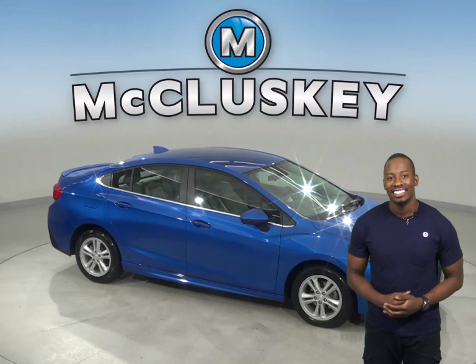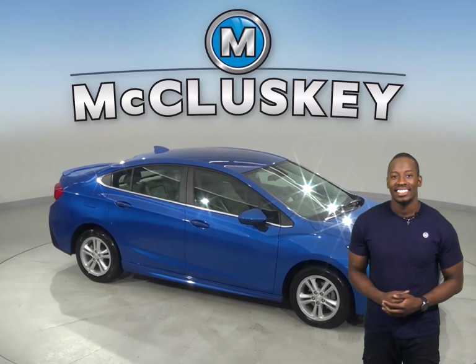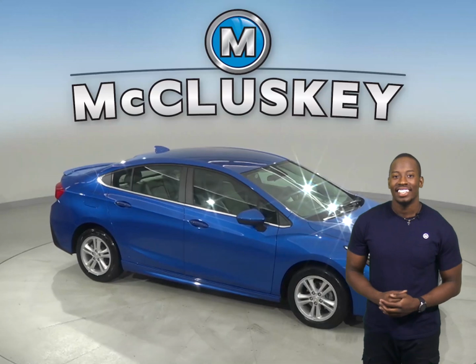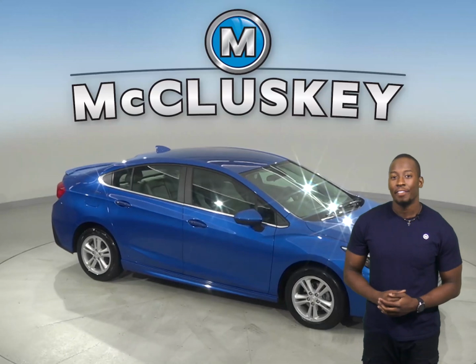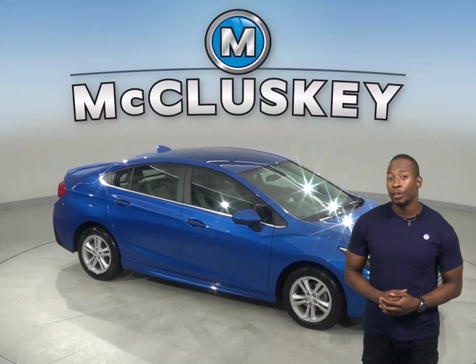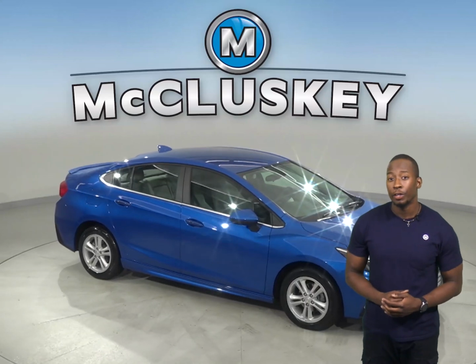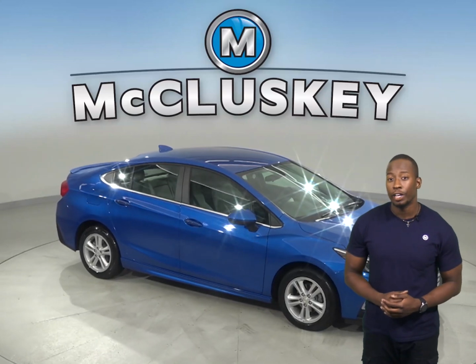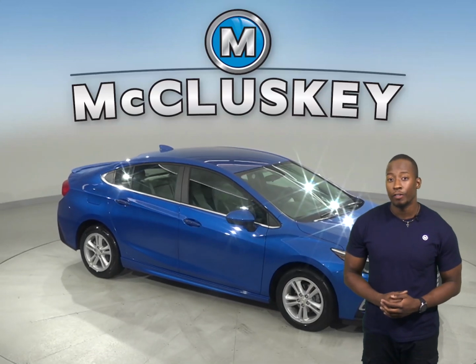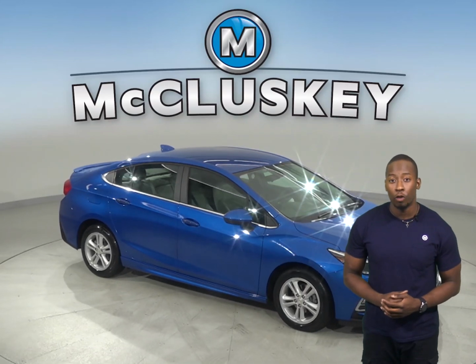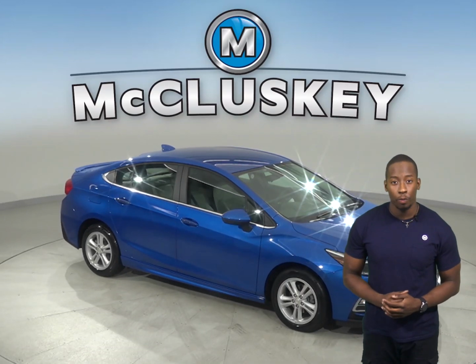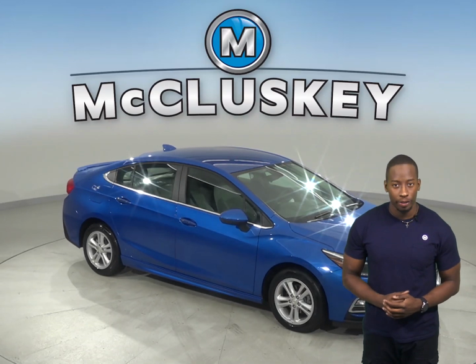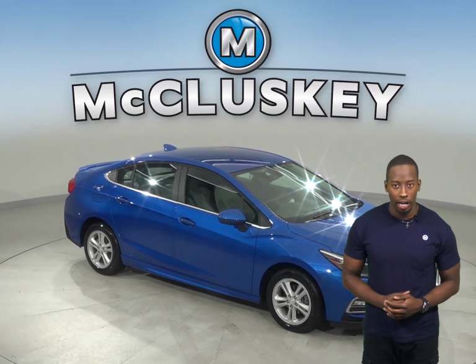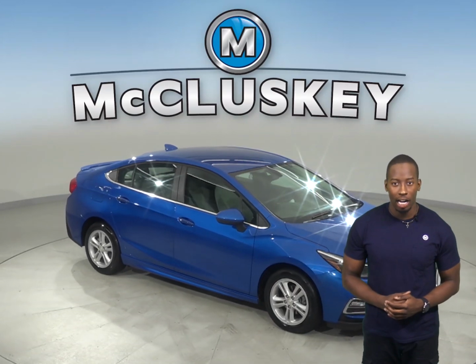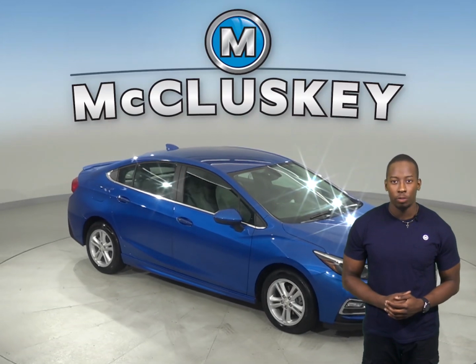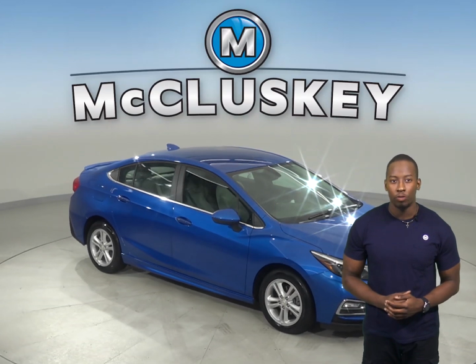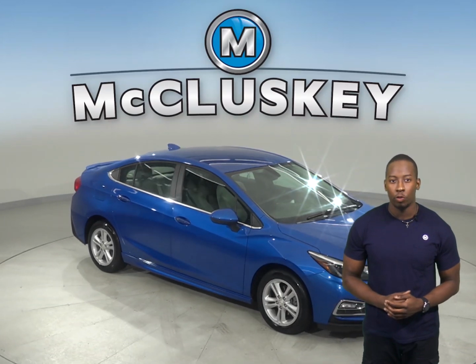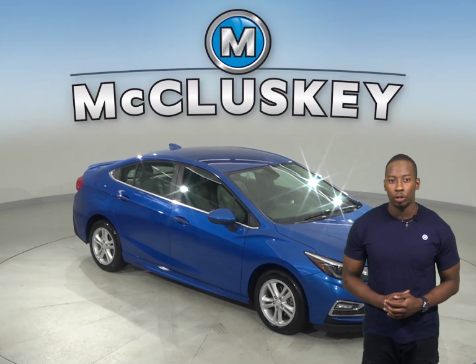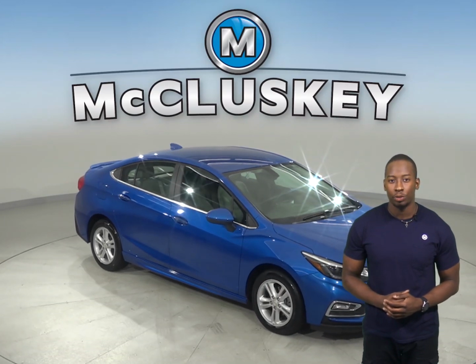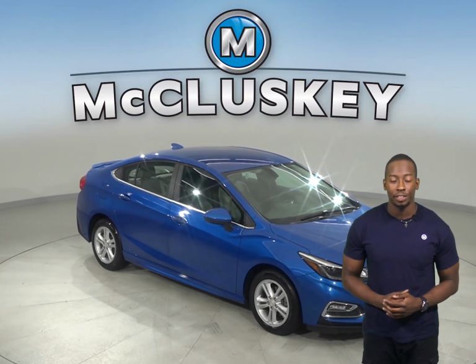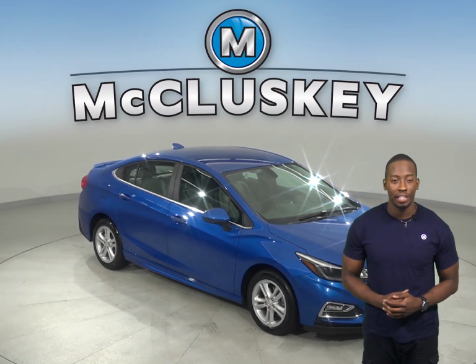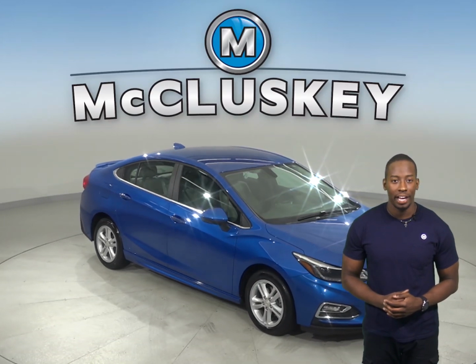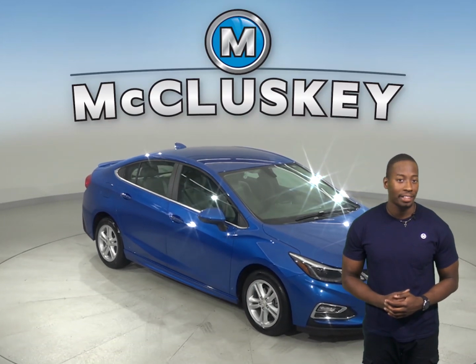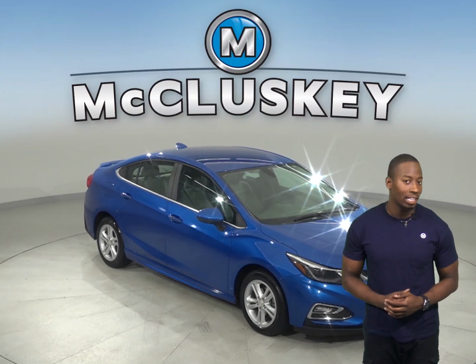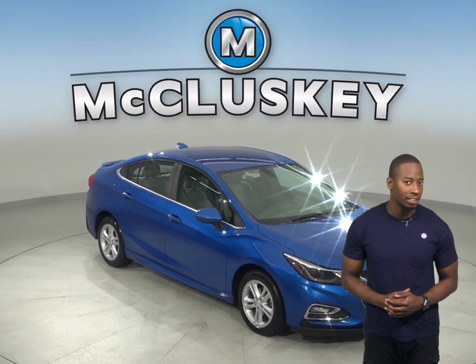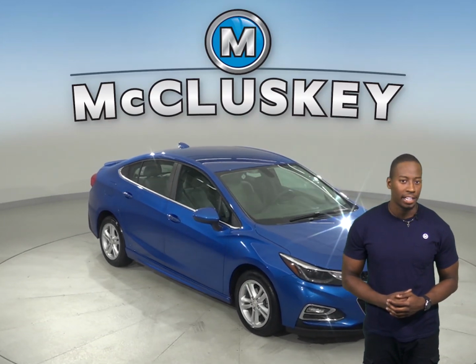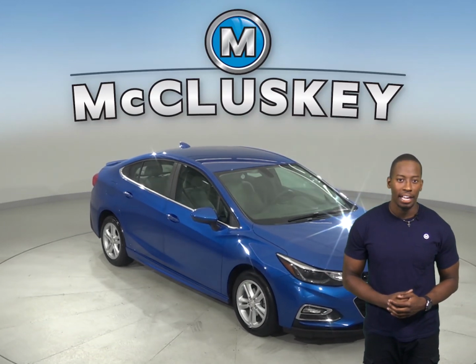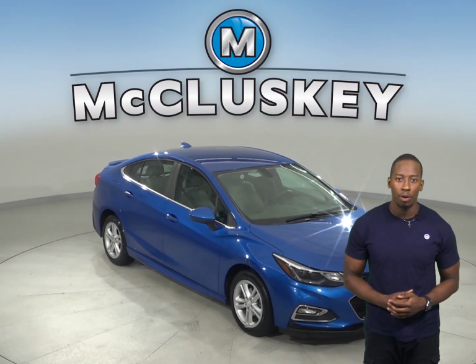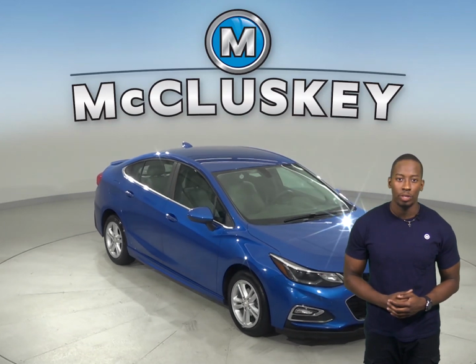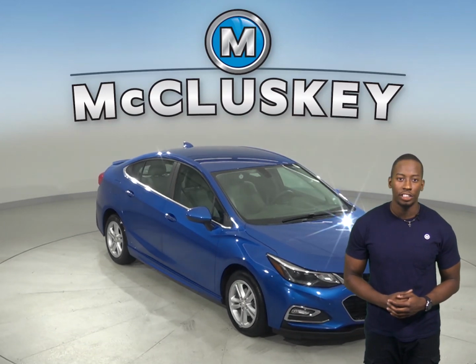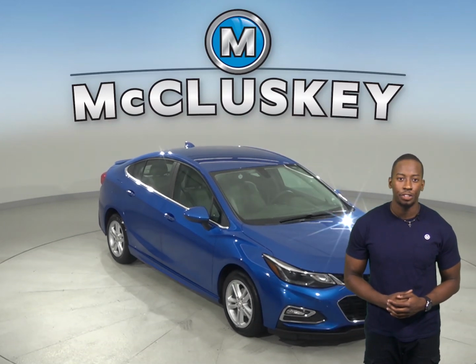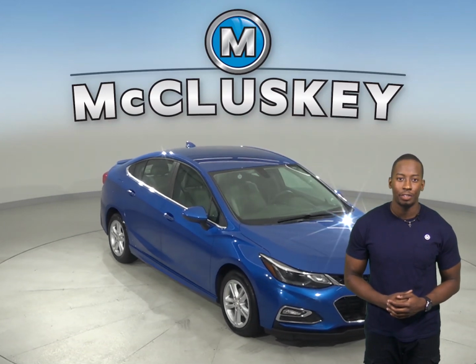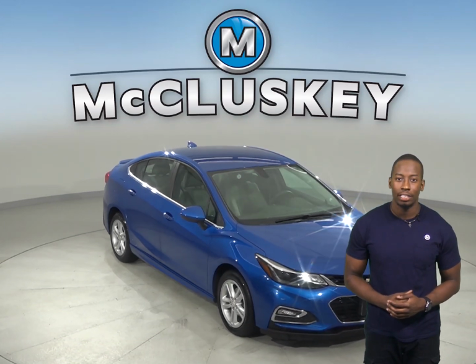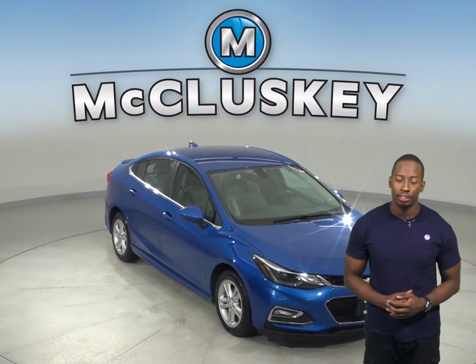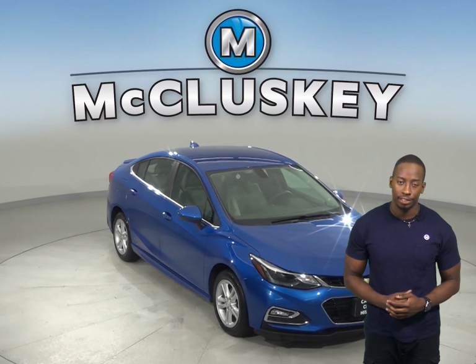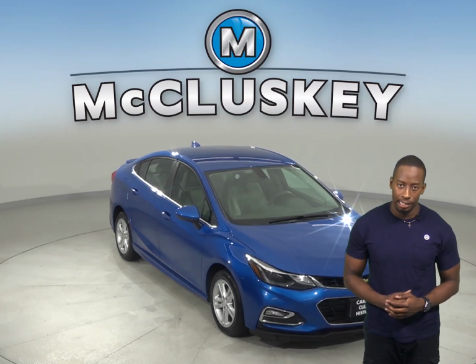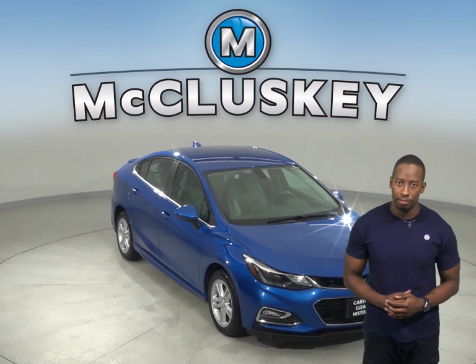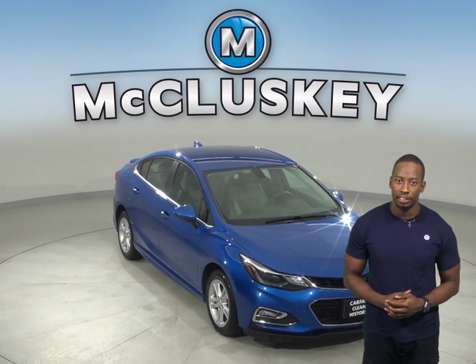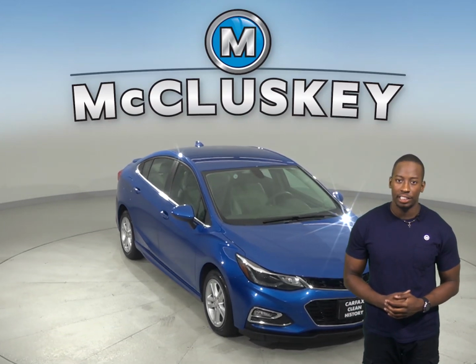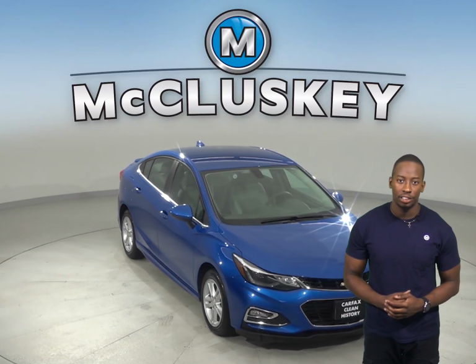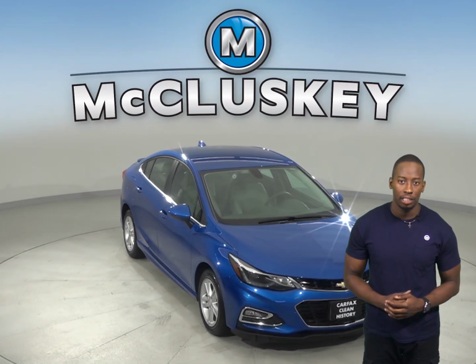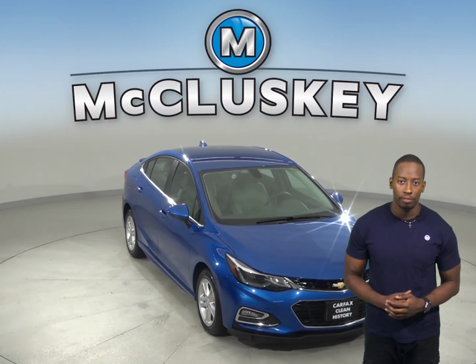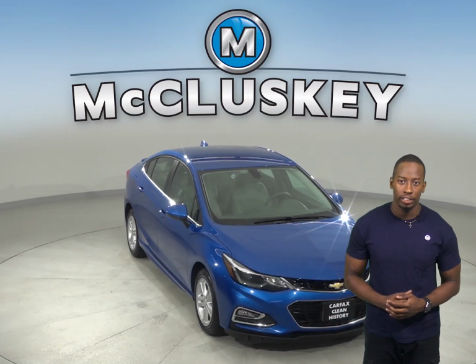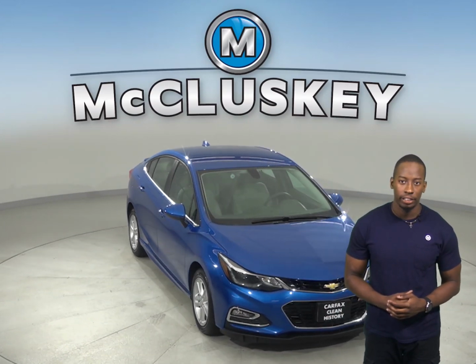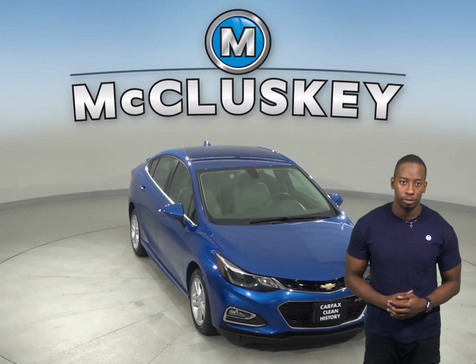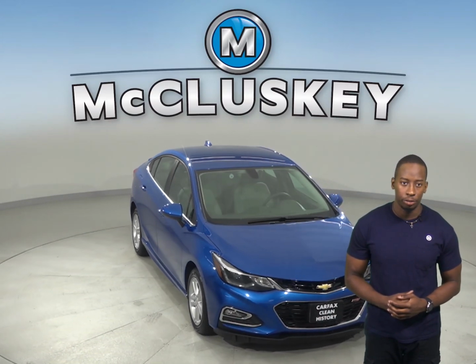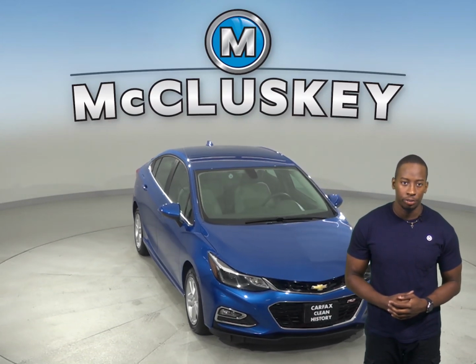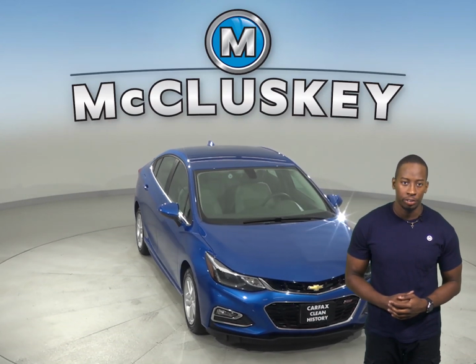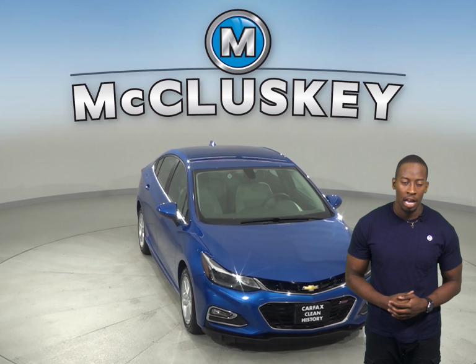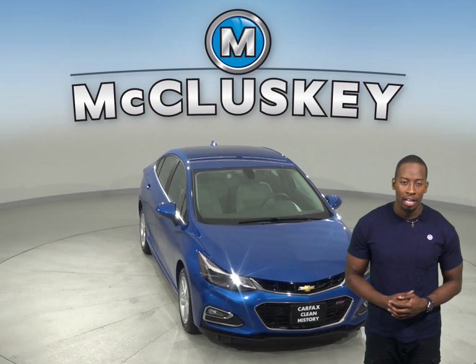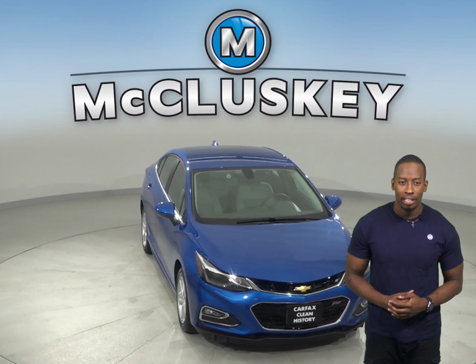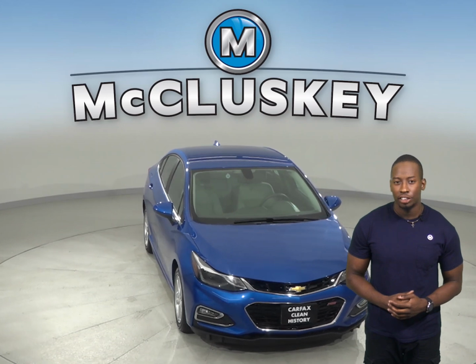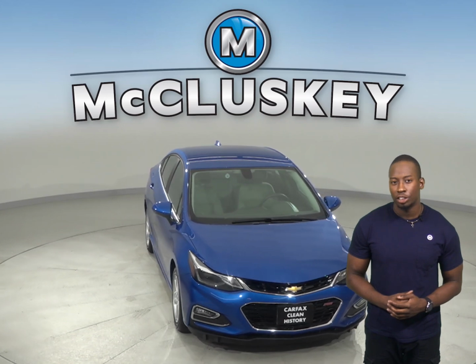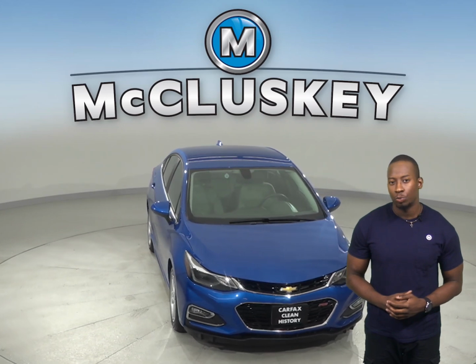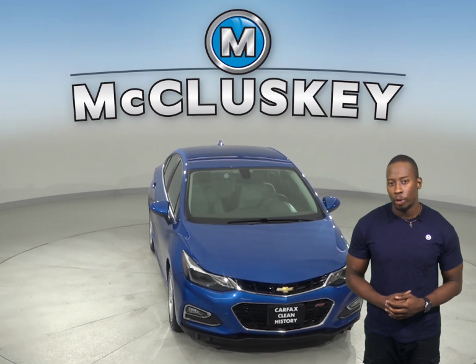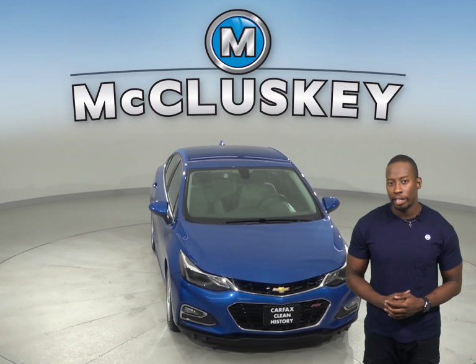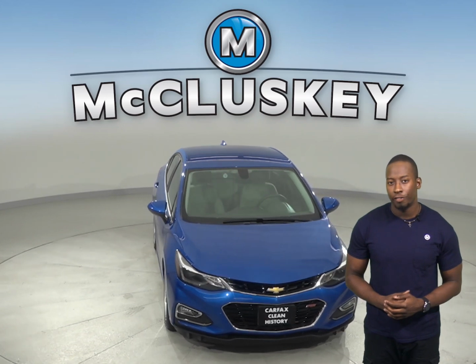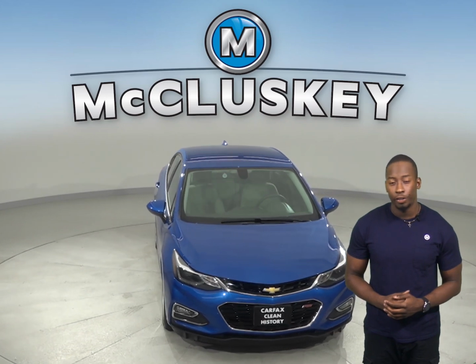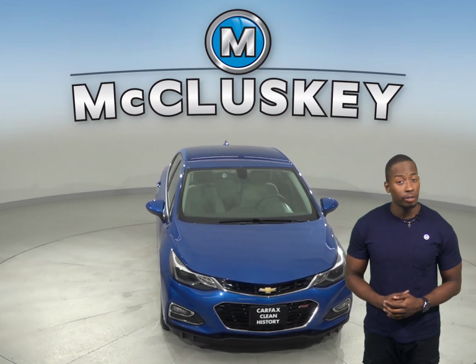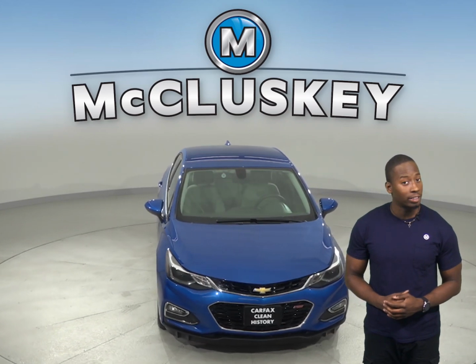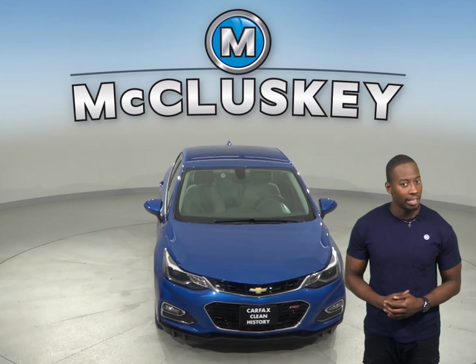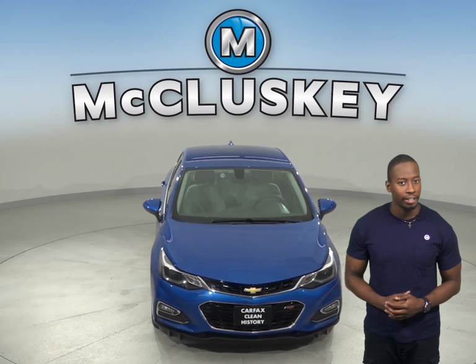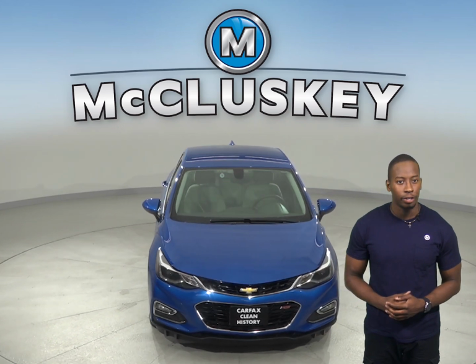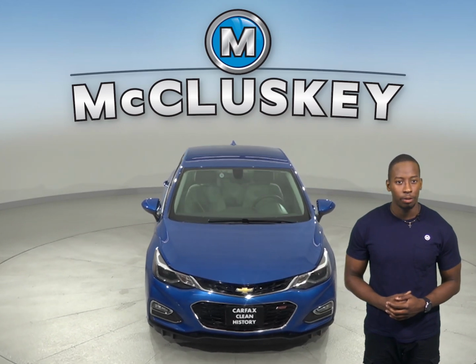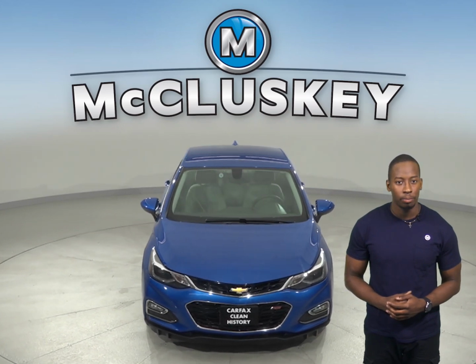If you're looking for a reliable four-door sedan, then check out this 2017 Chevrolet Cruze that's just waiting for you to take it home.